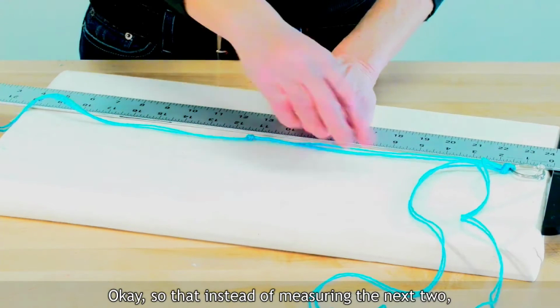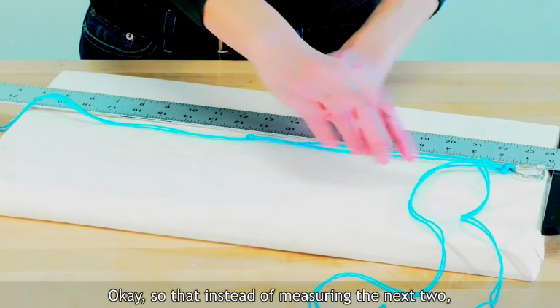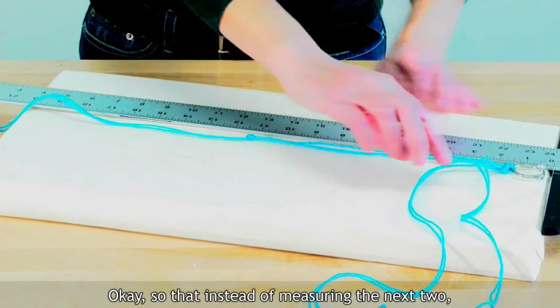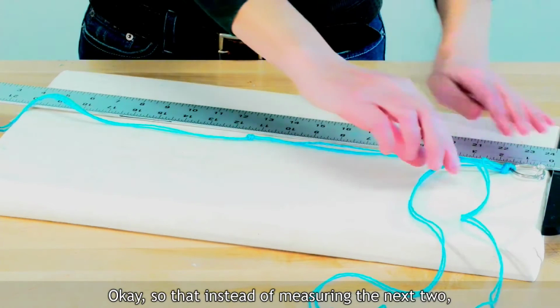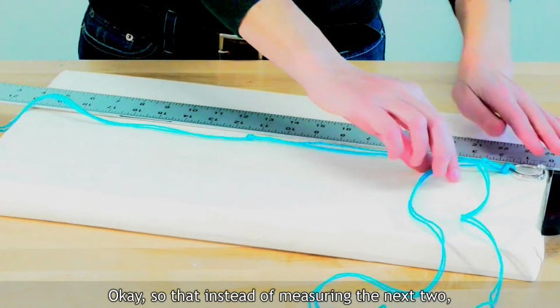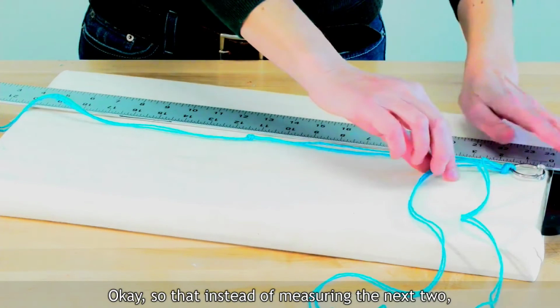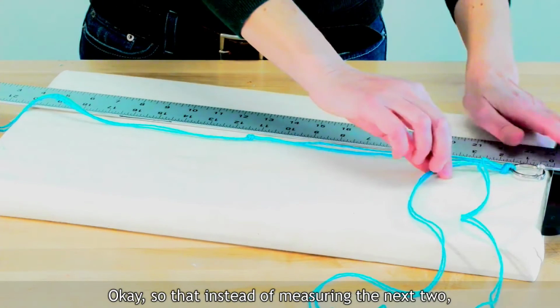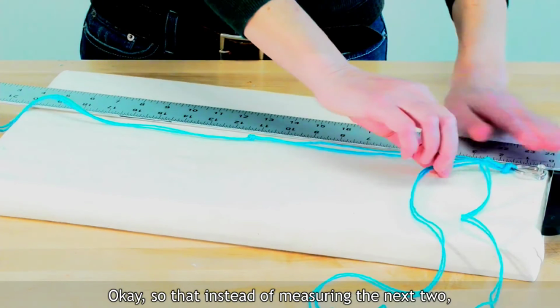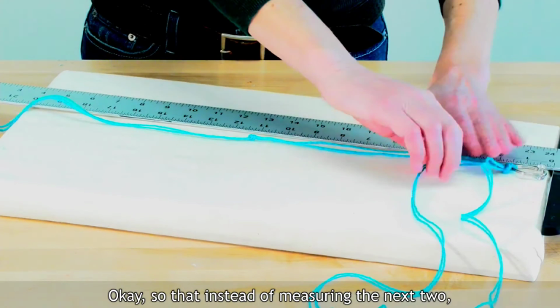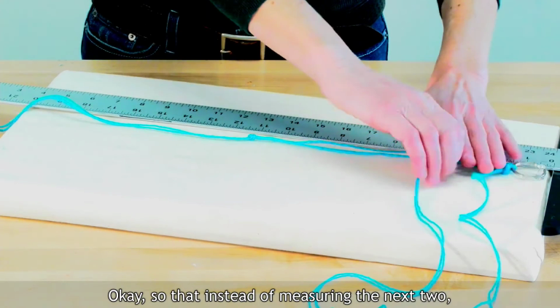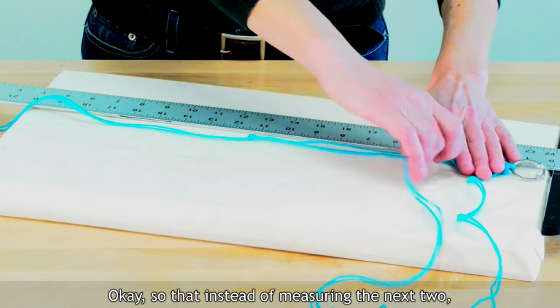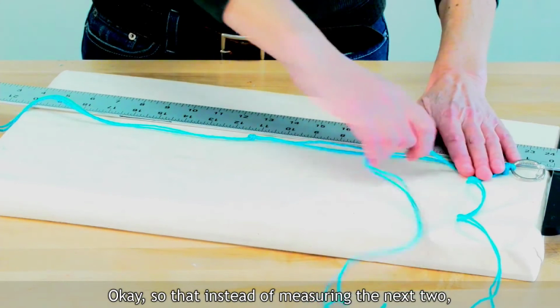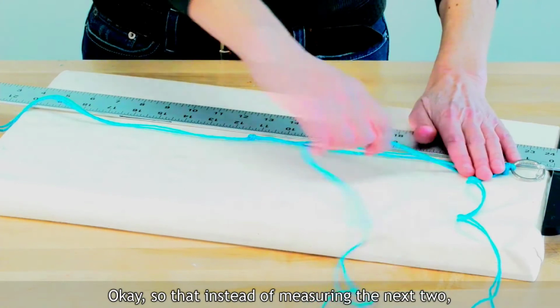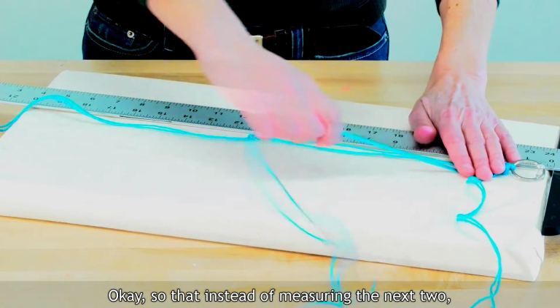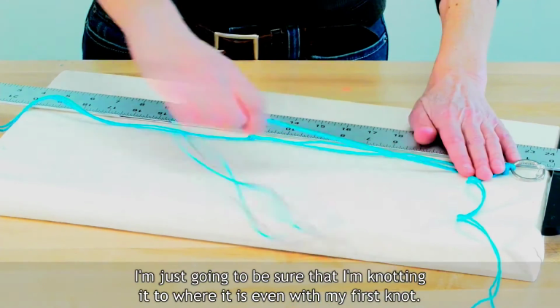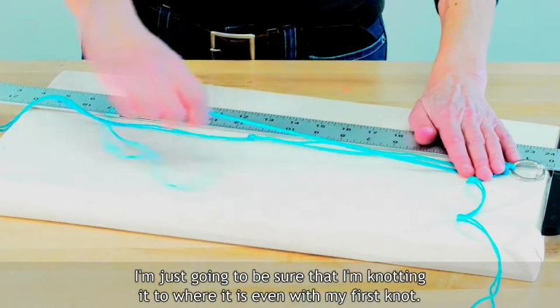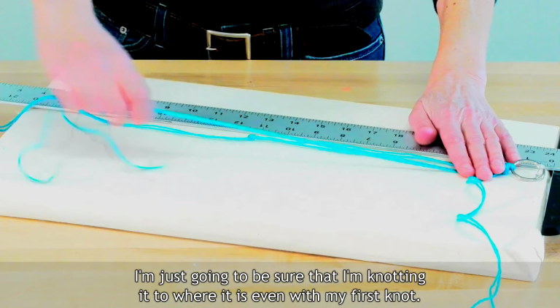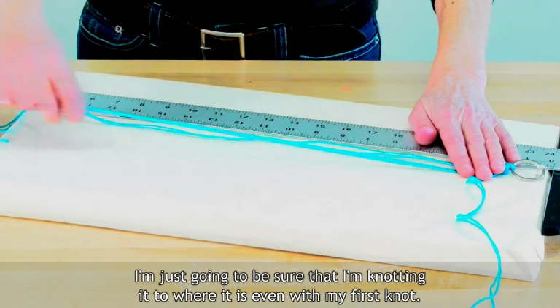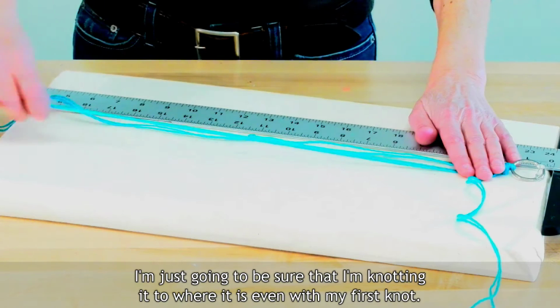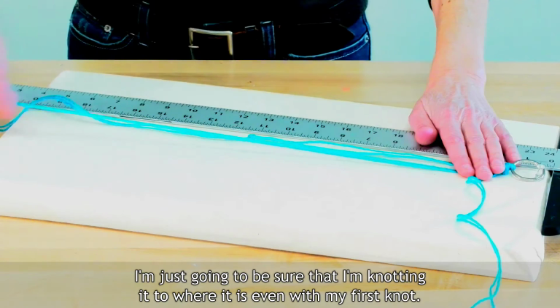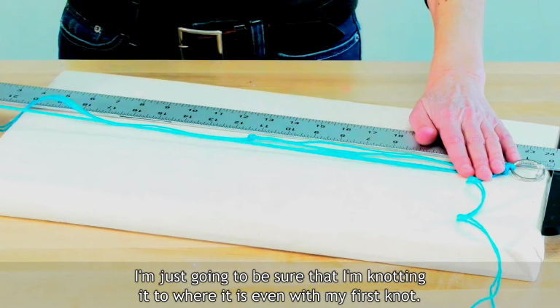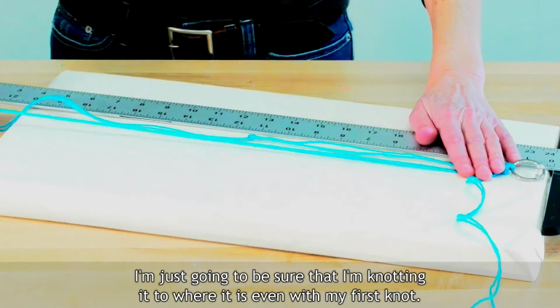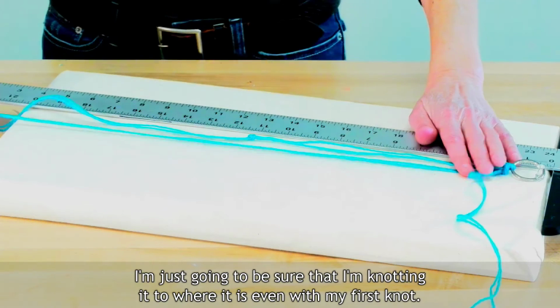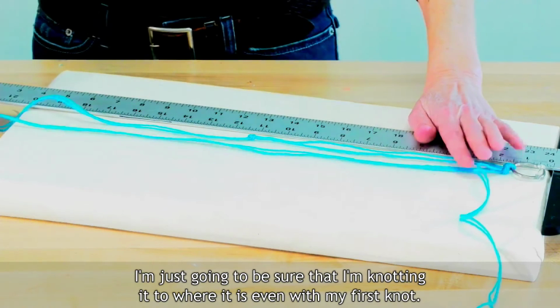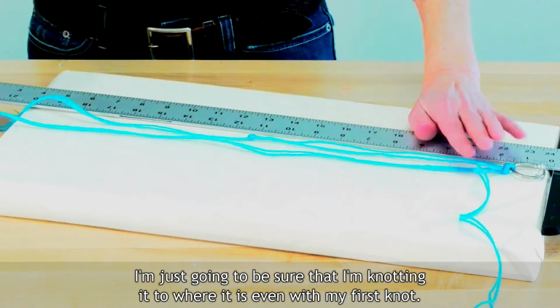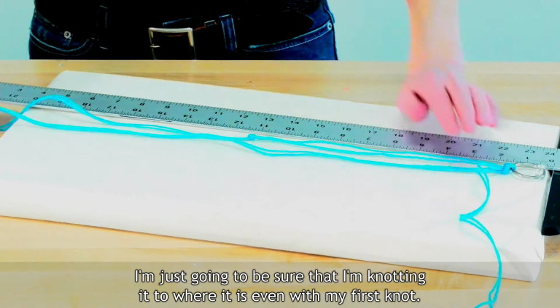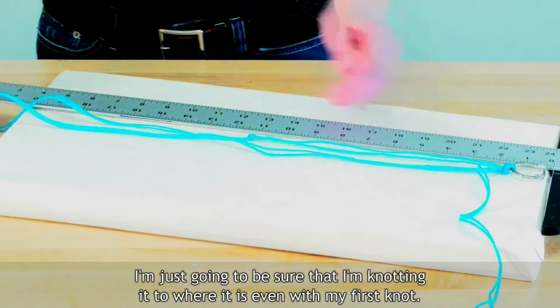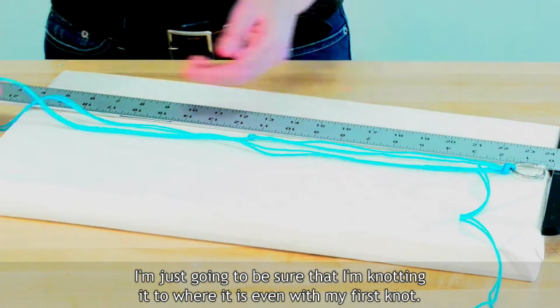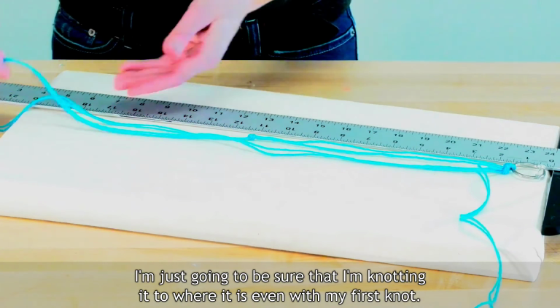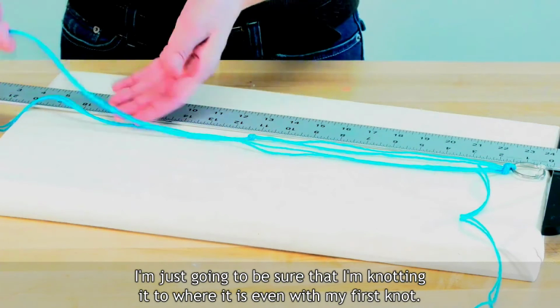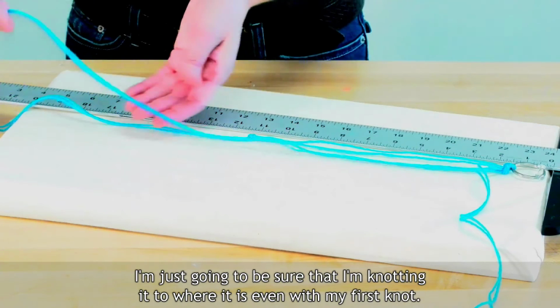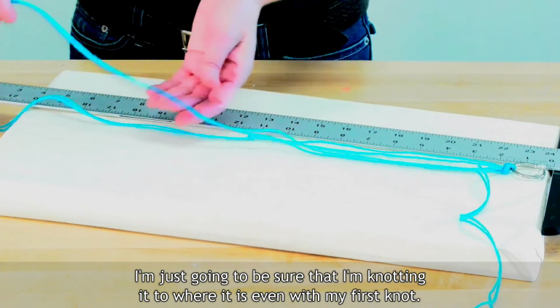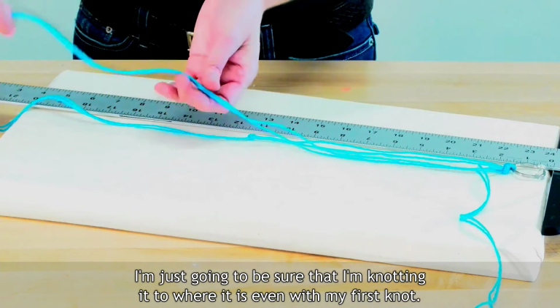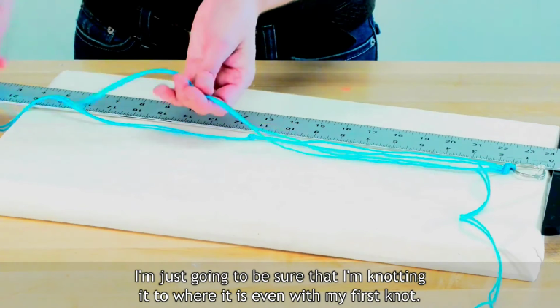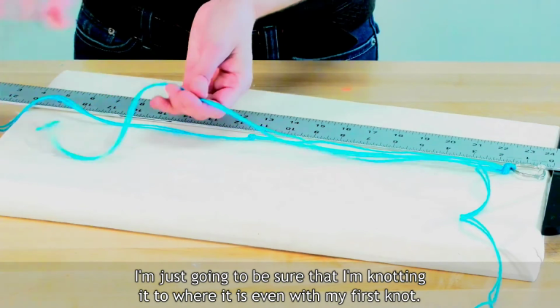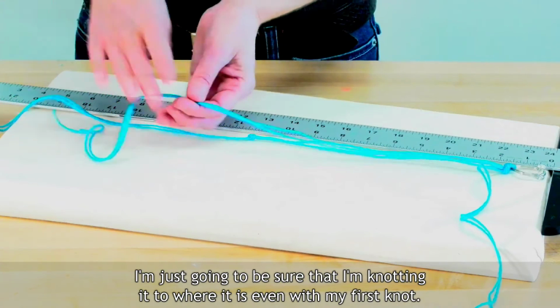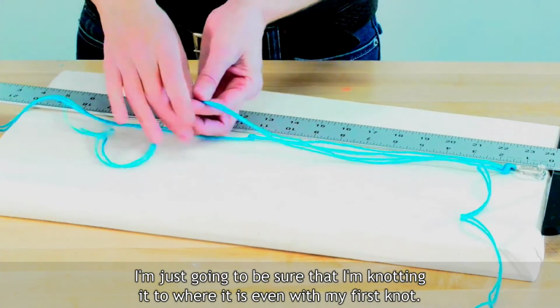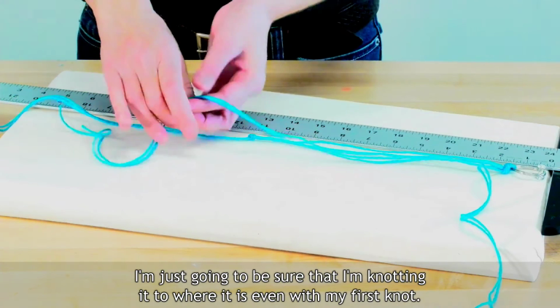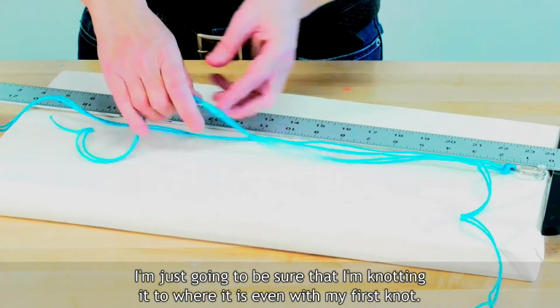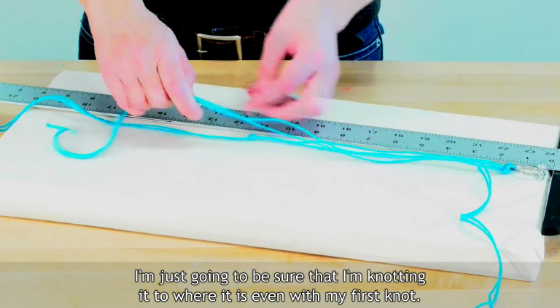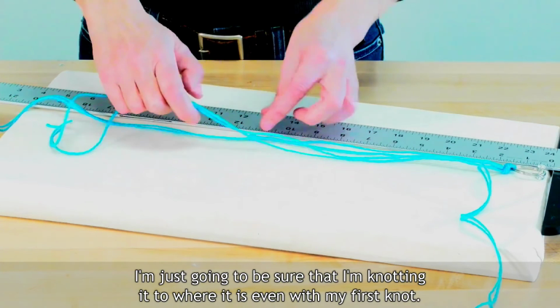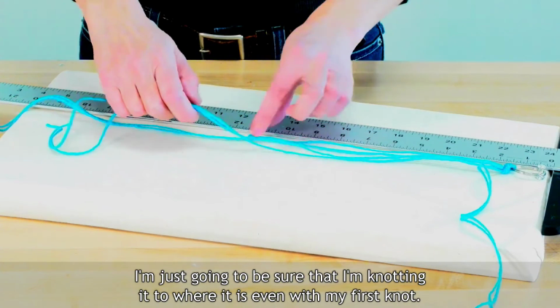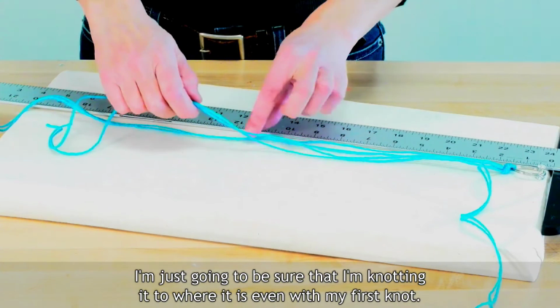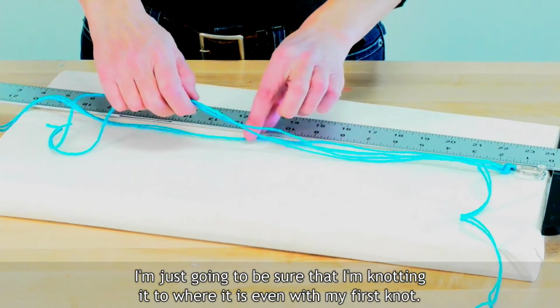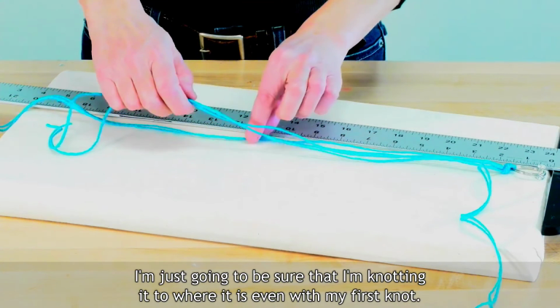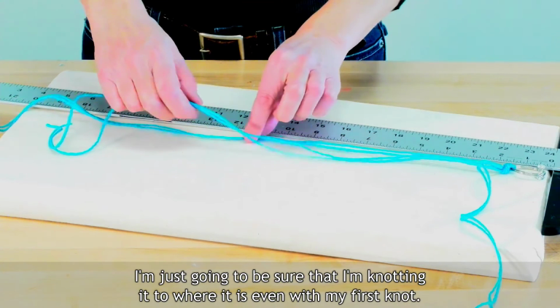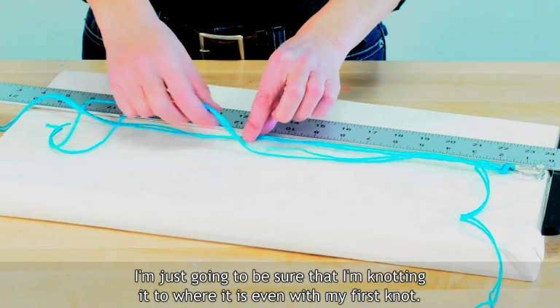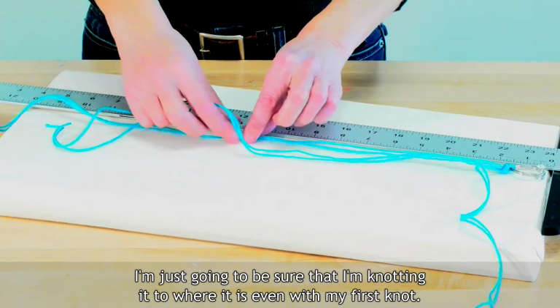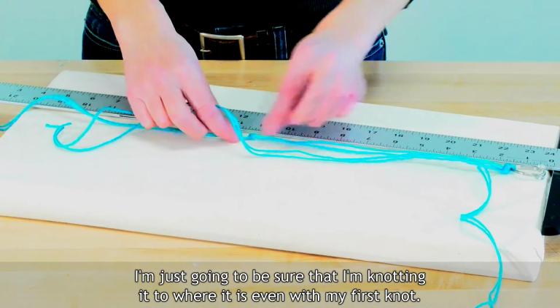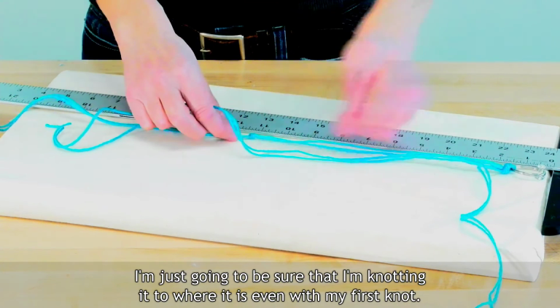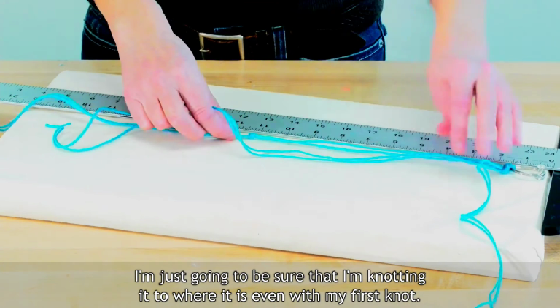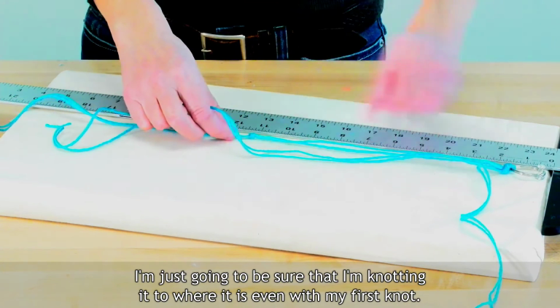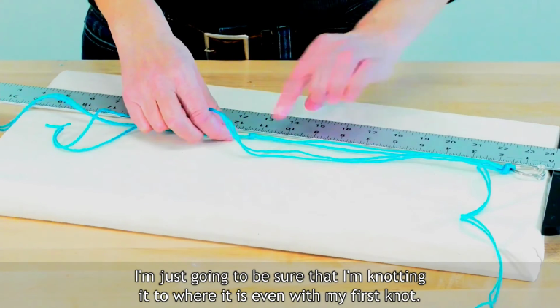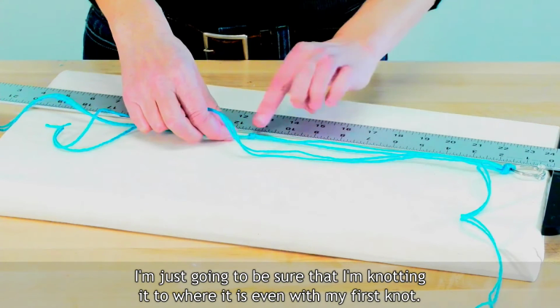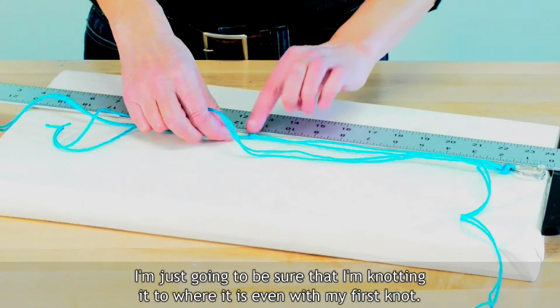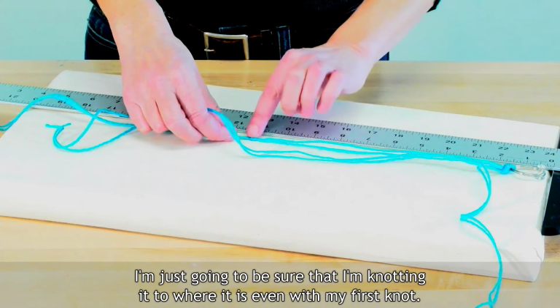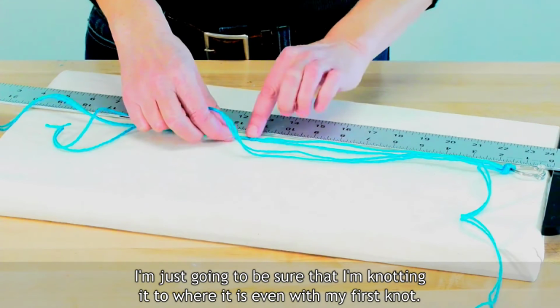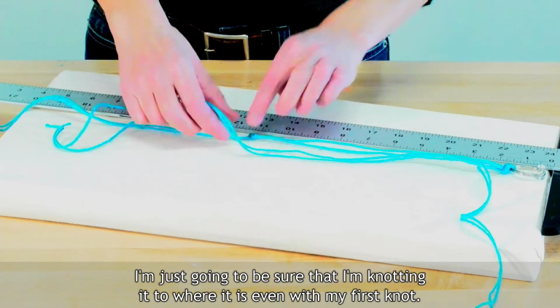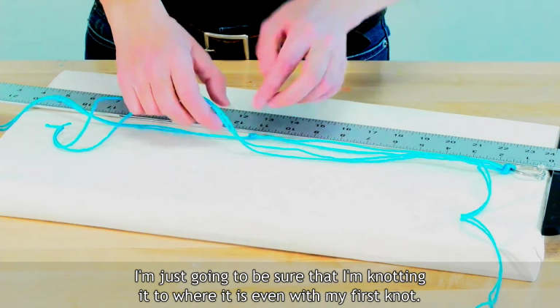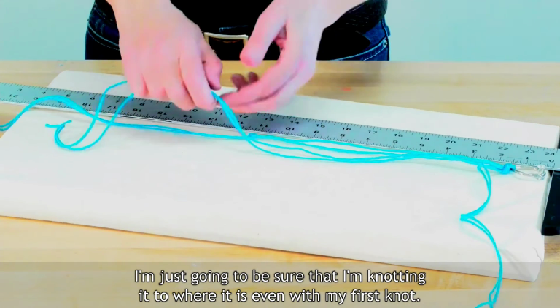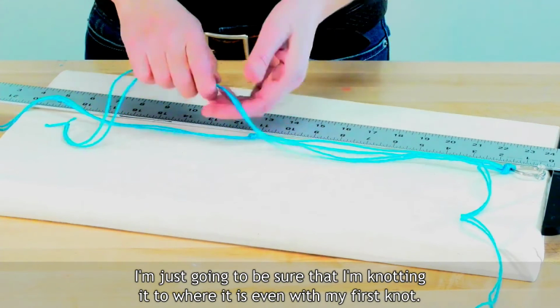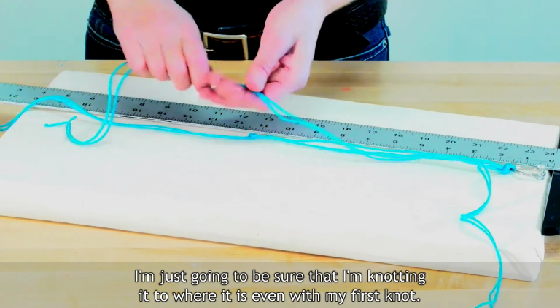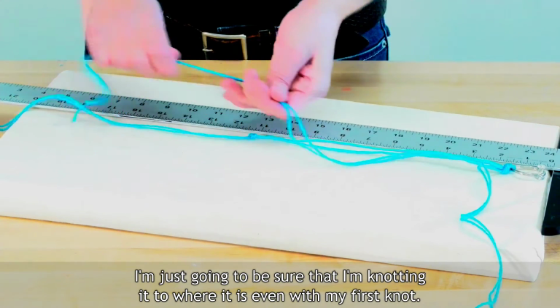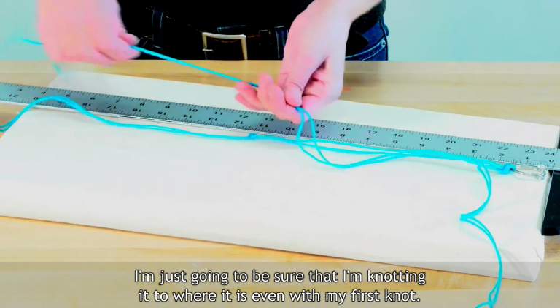Then instead of measuring the next two, I'm just going to make sure I'm knotting them even with my first knot.